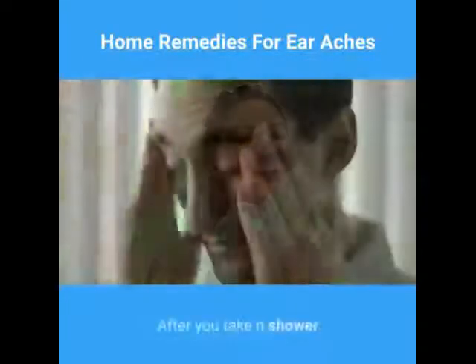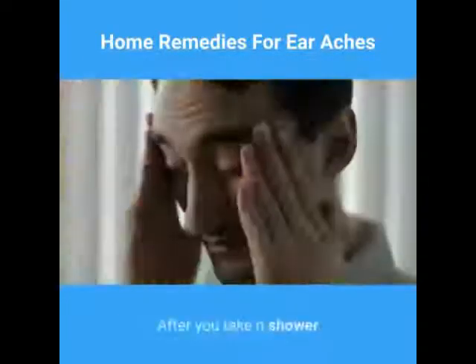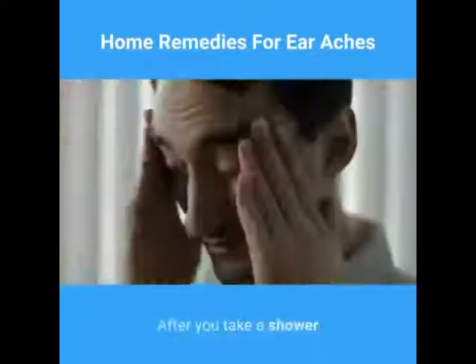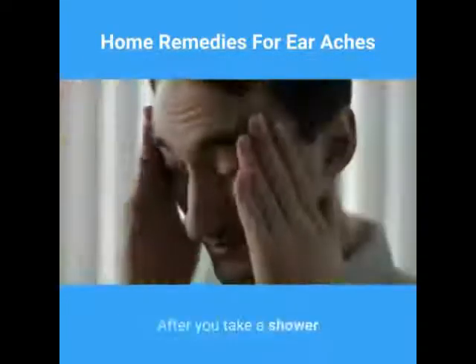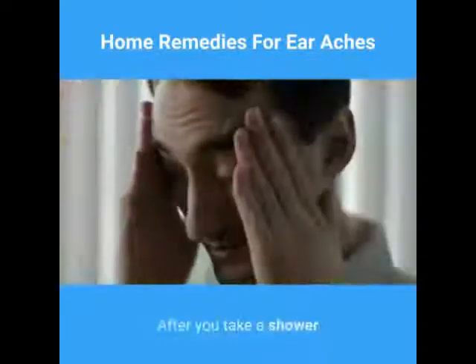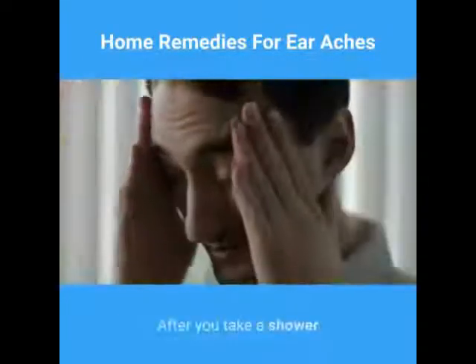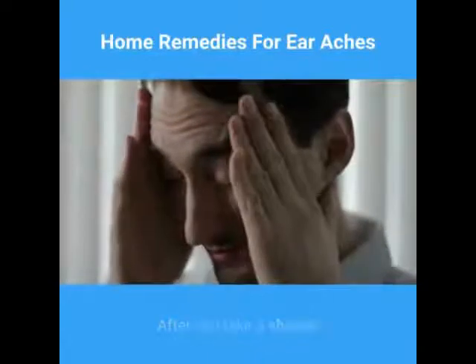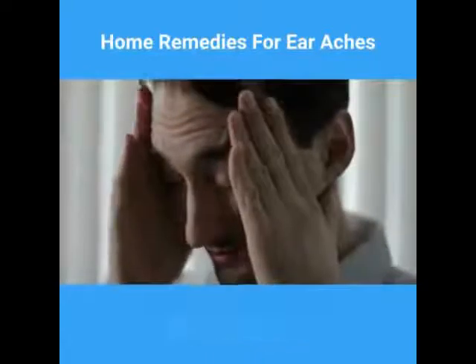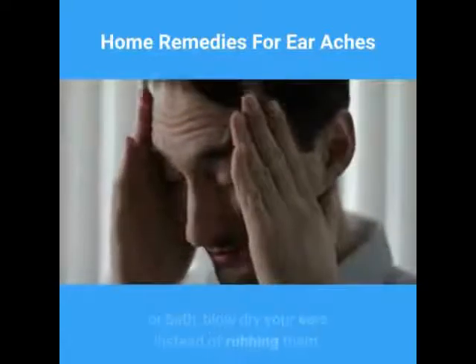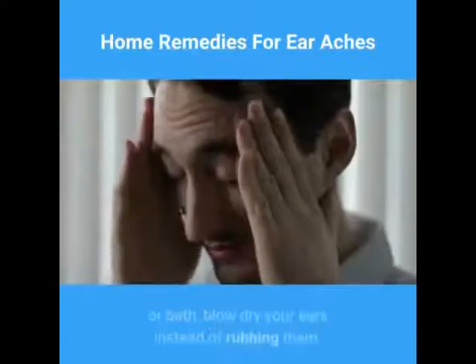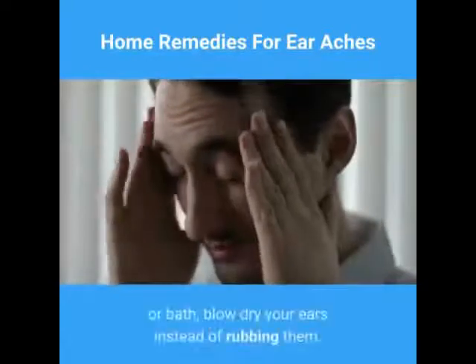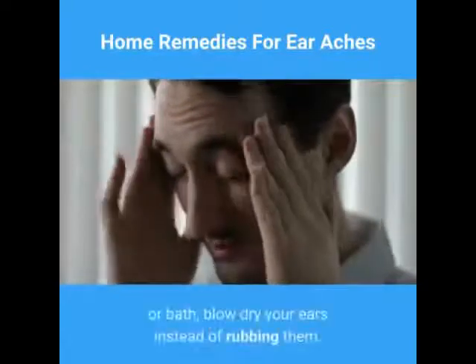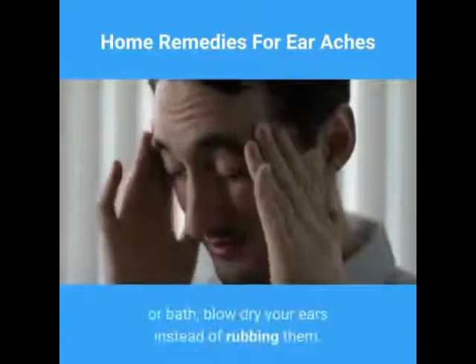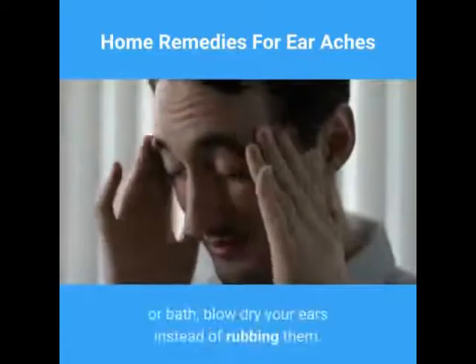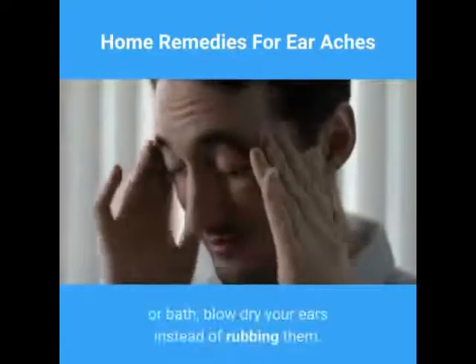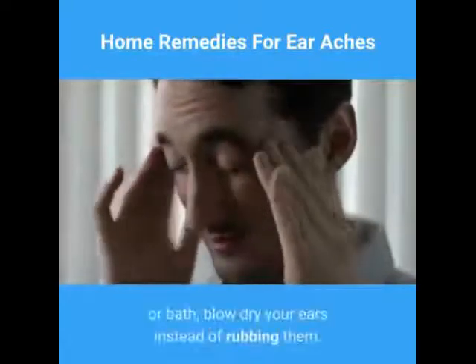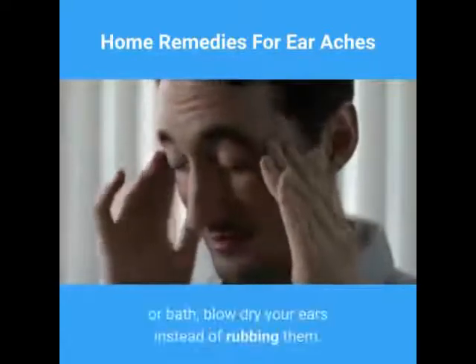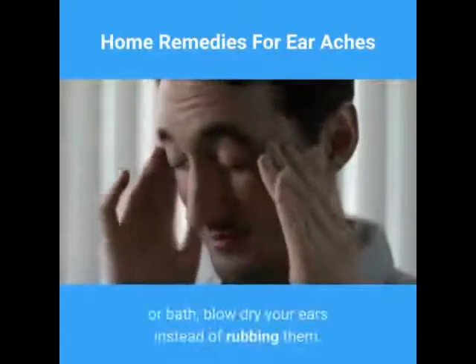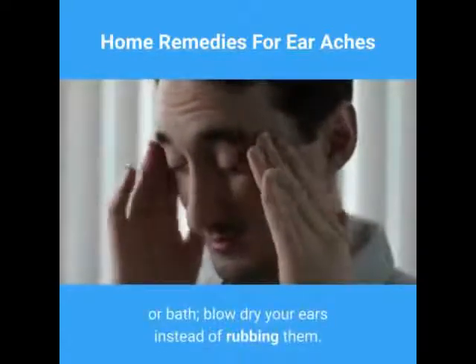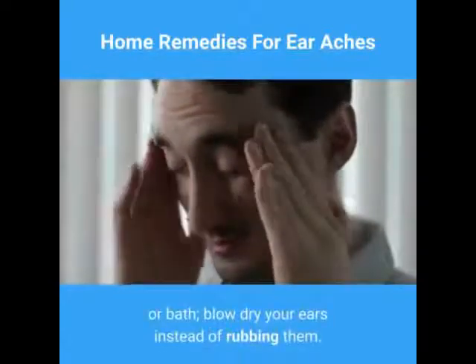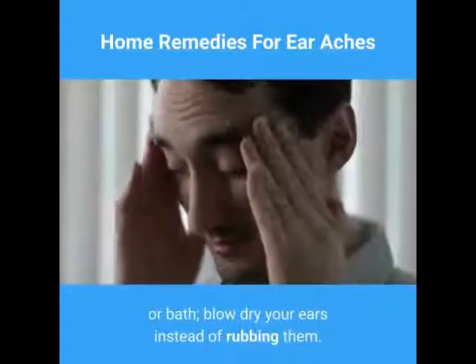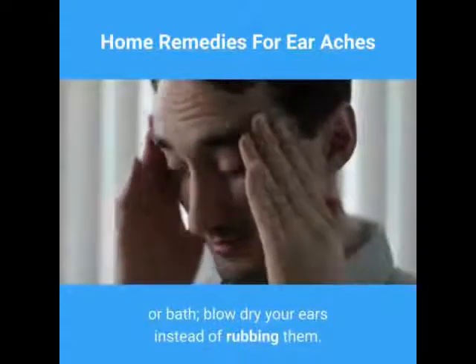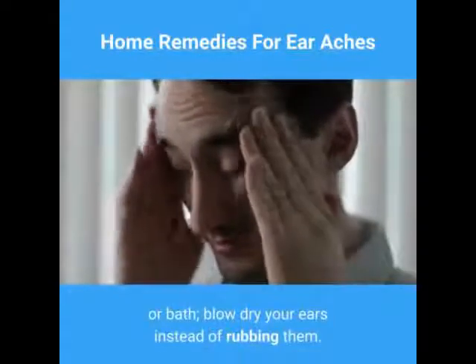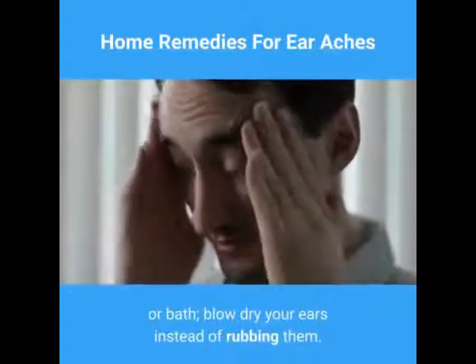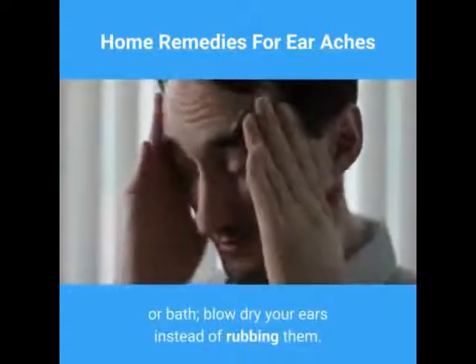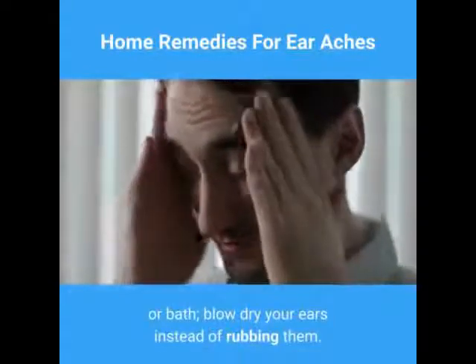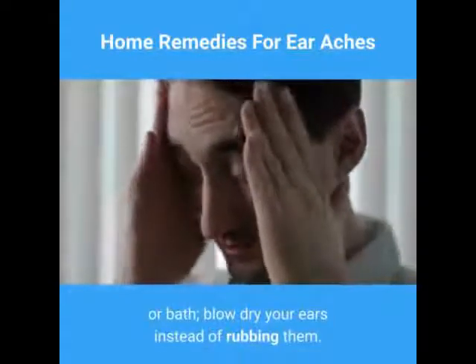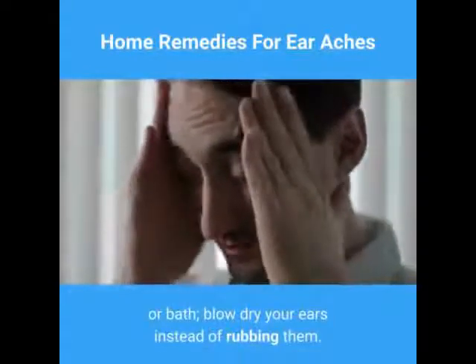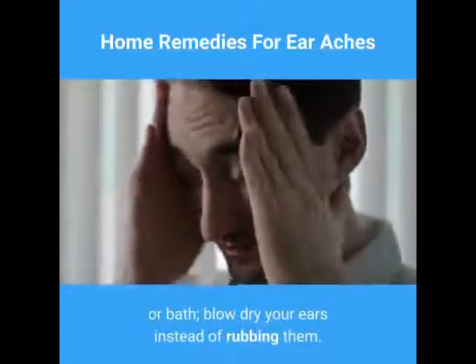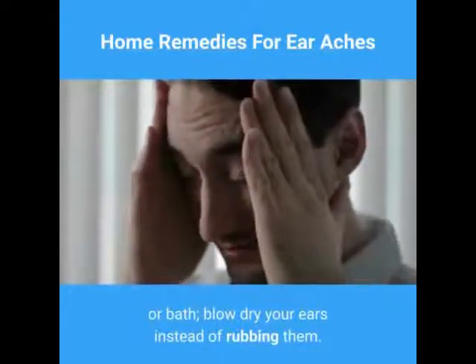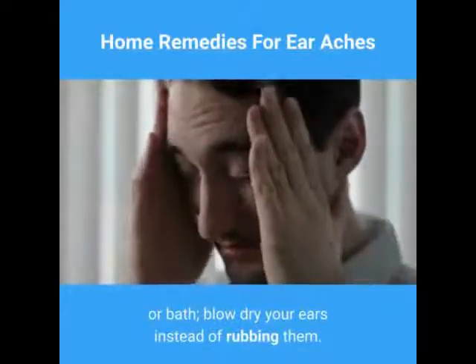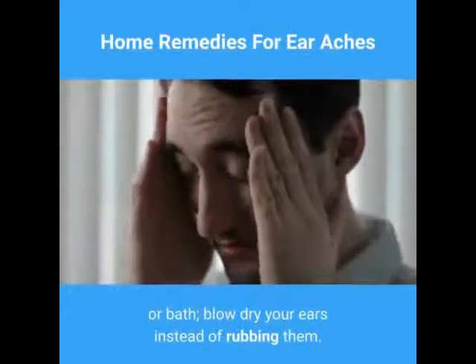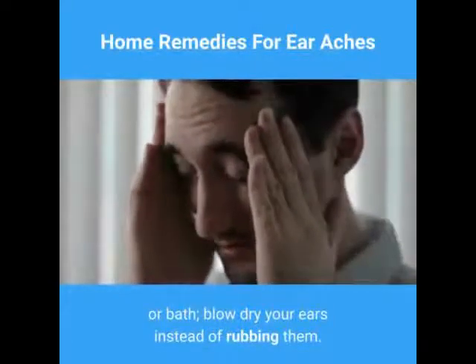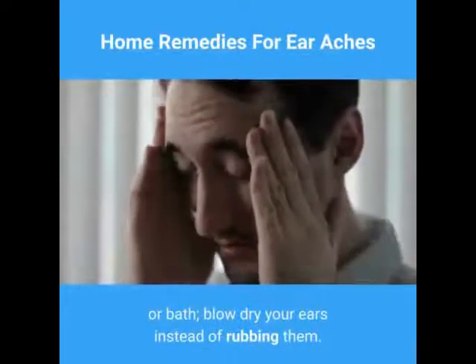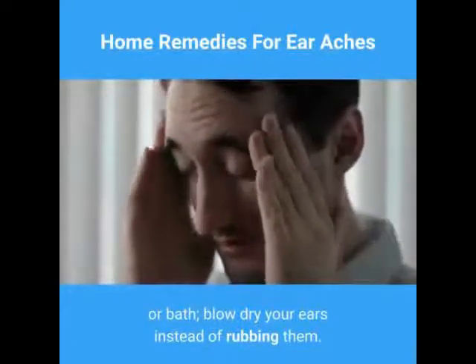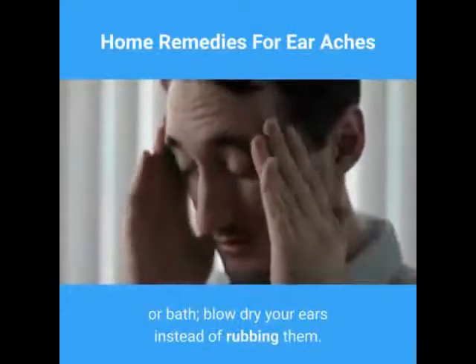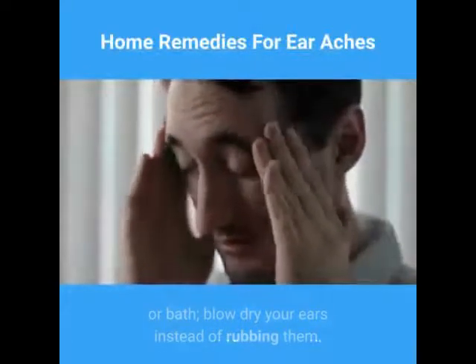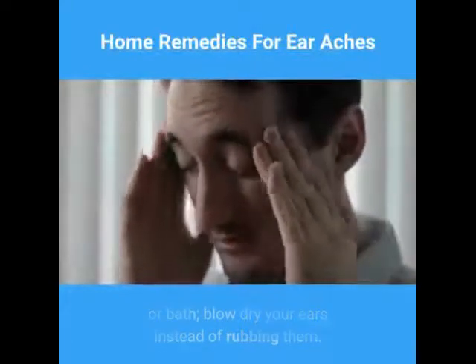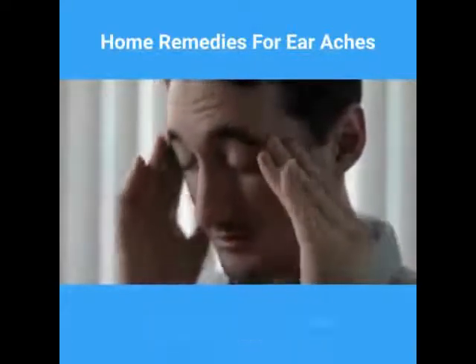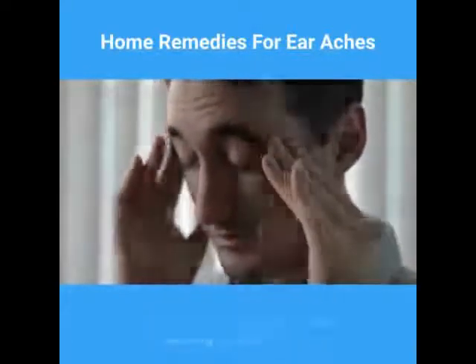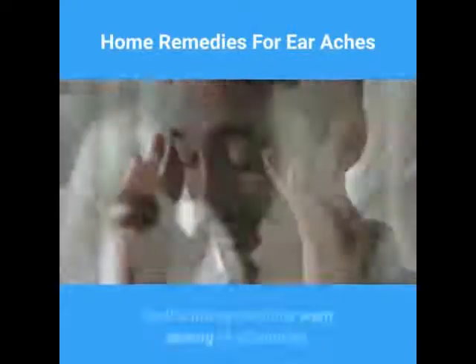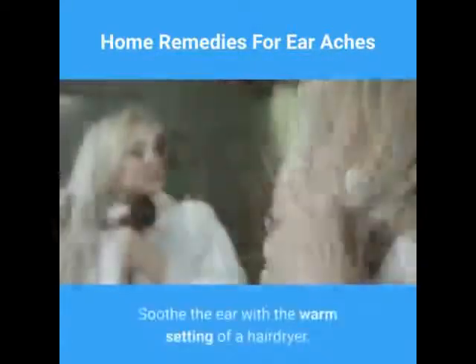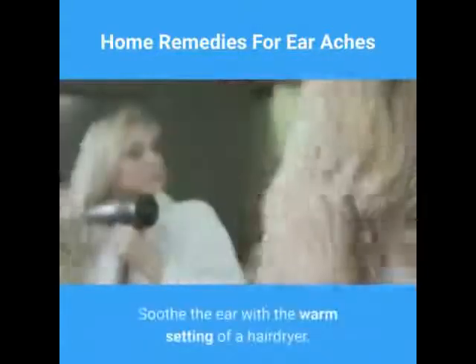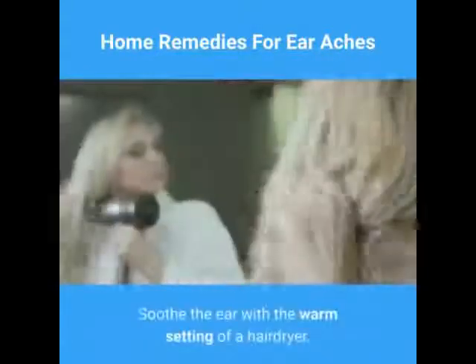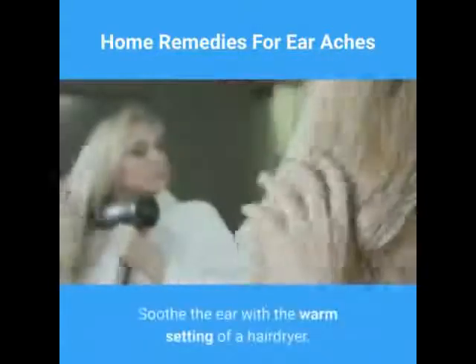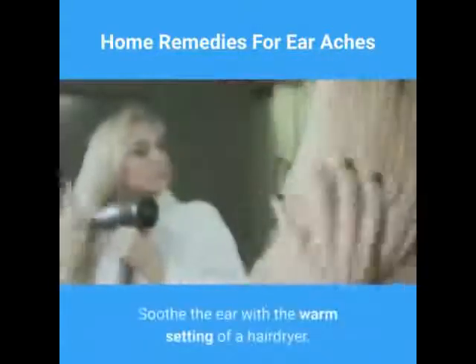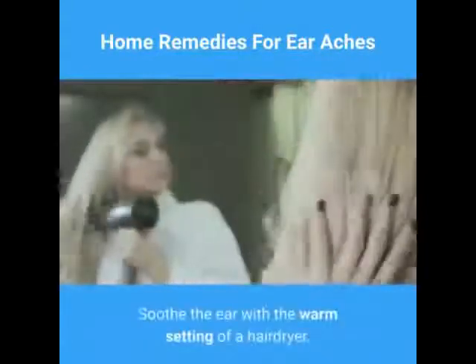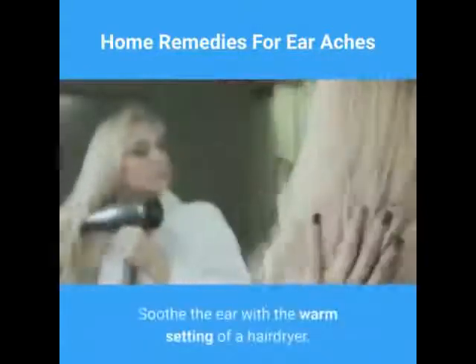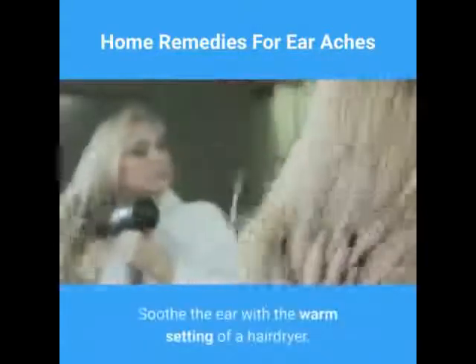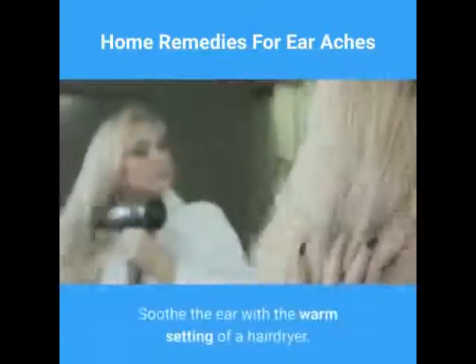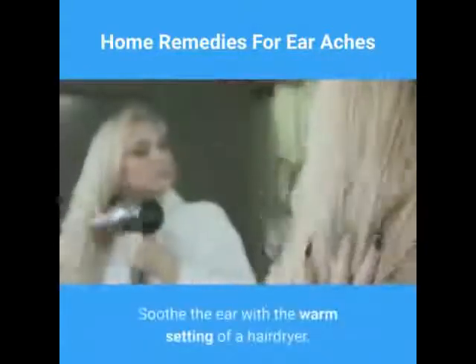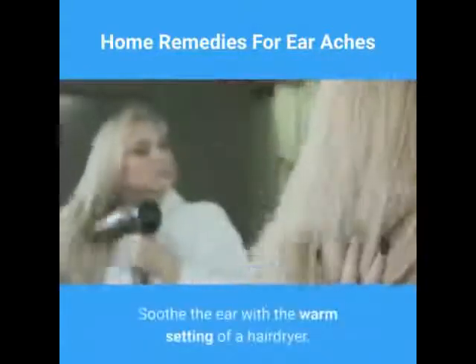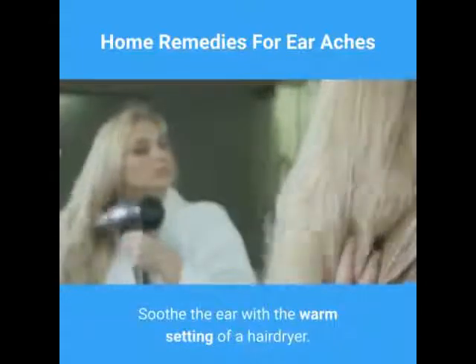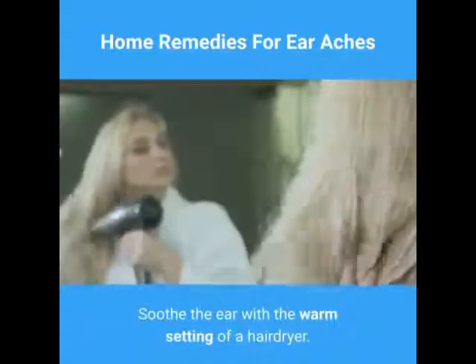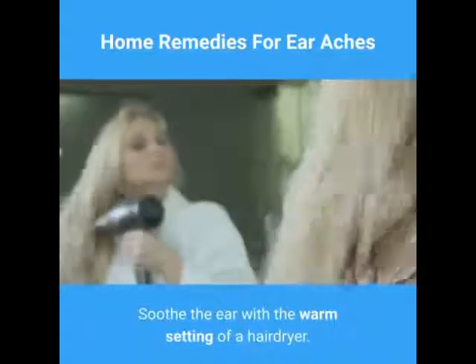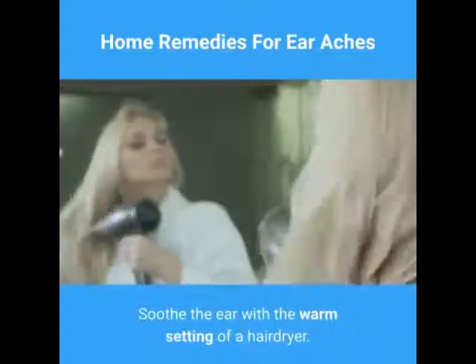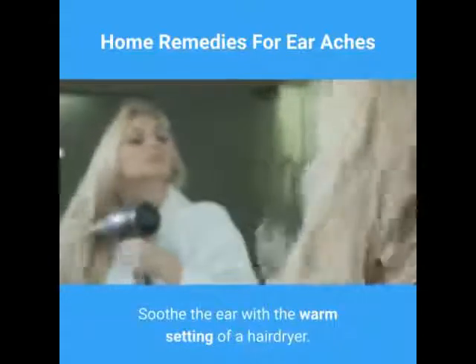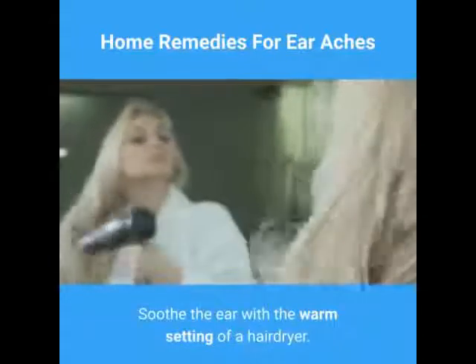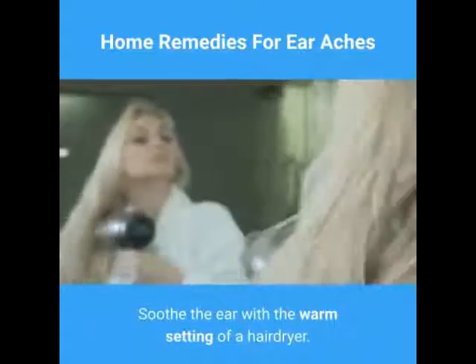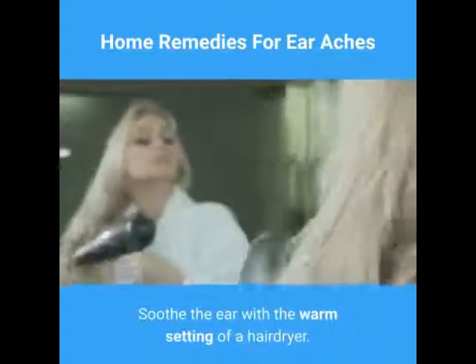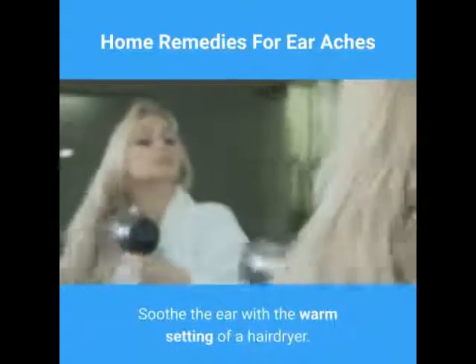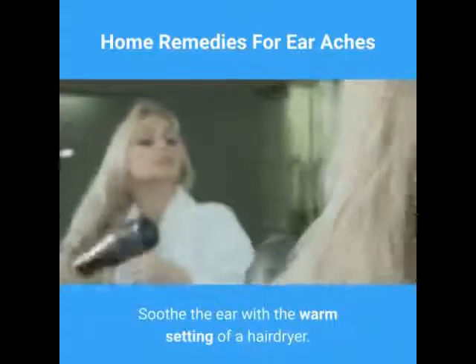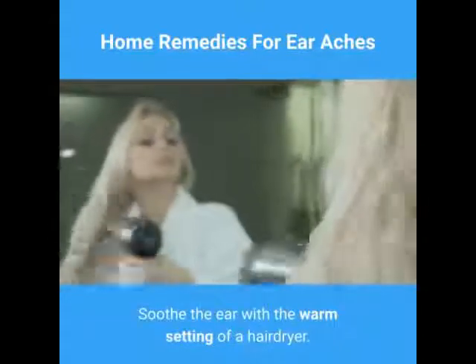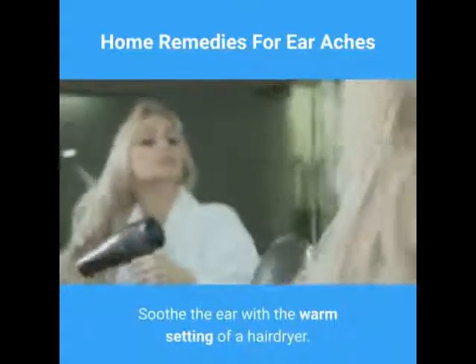After you take a shower or bath, blow dry your ears instead of rubbing them. Soothe the ear with the warm setting of a hairdryer.